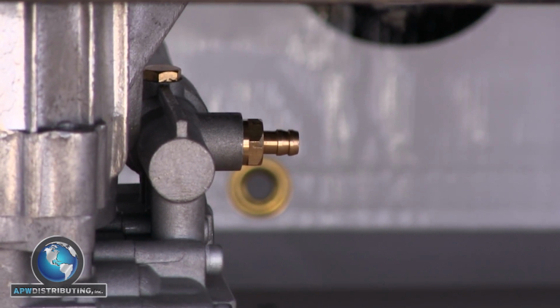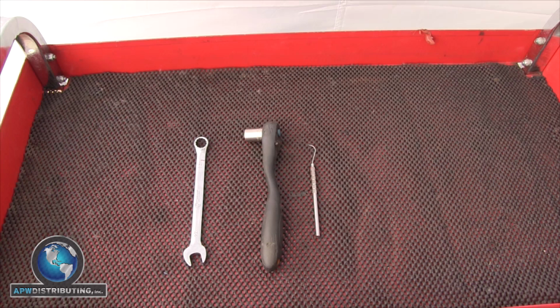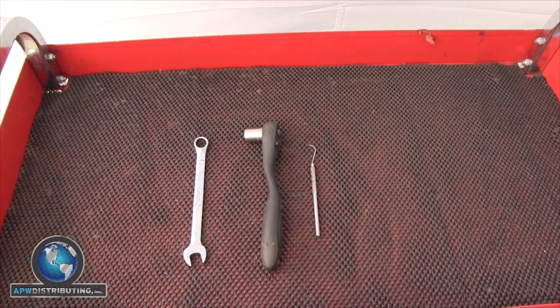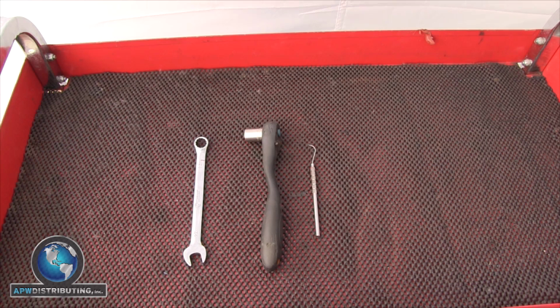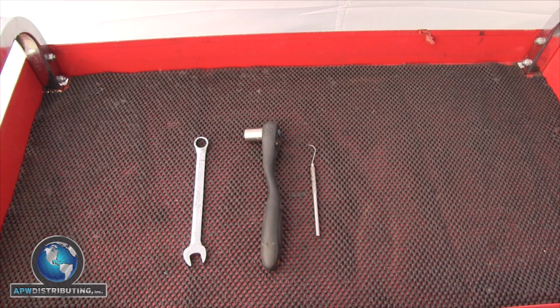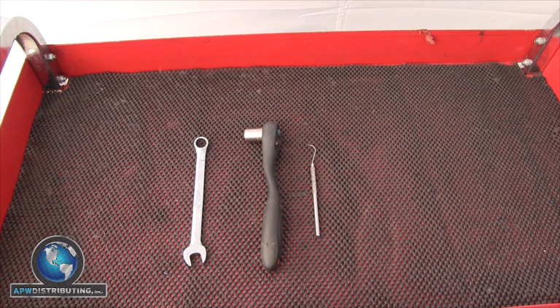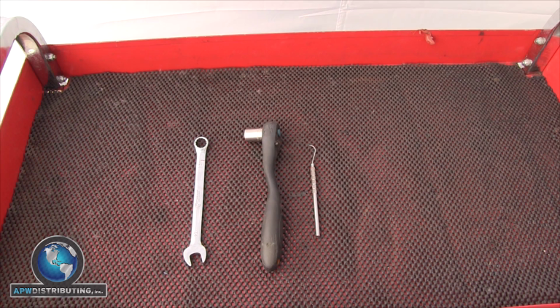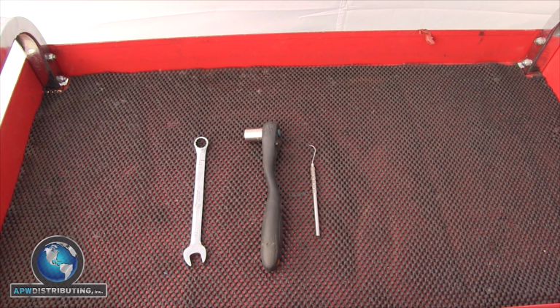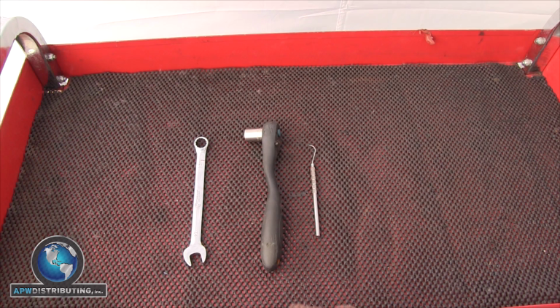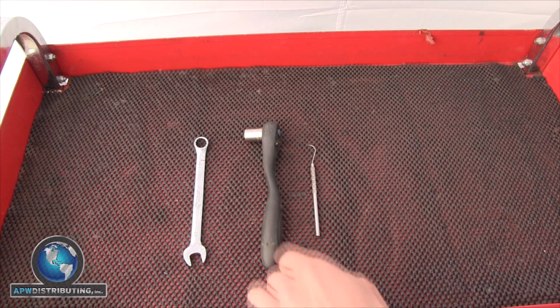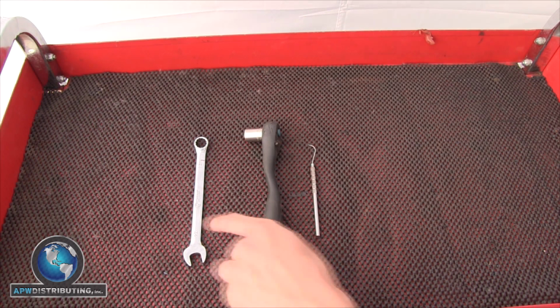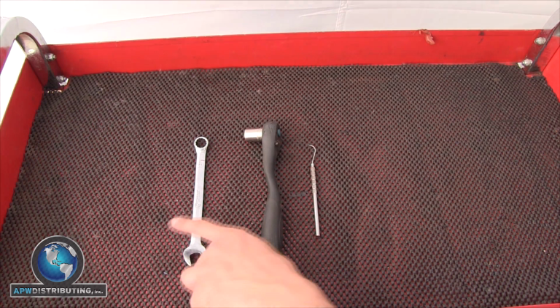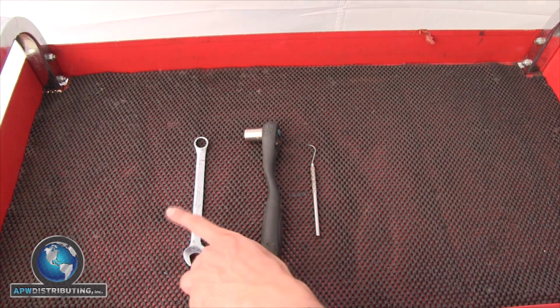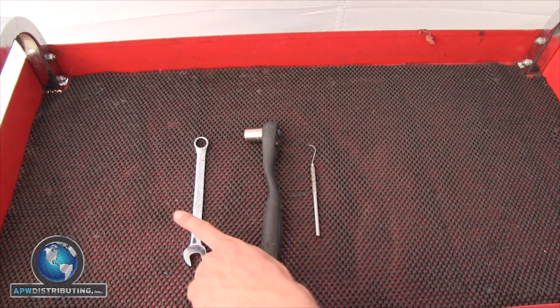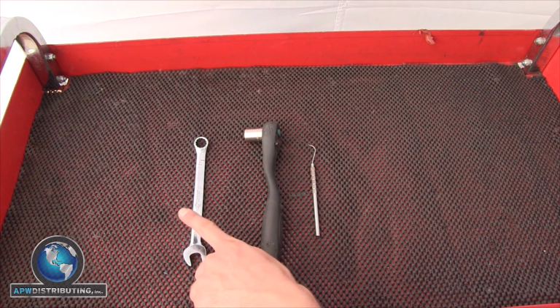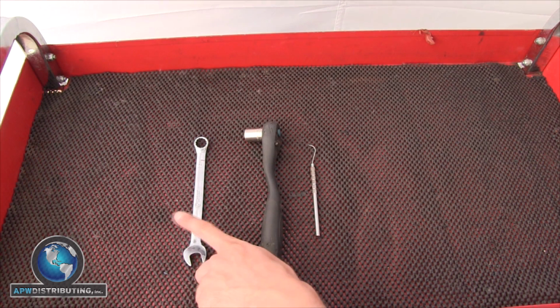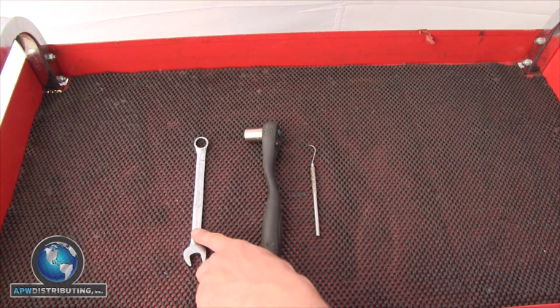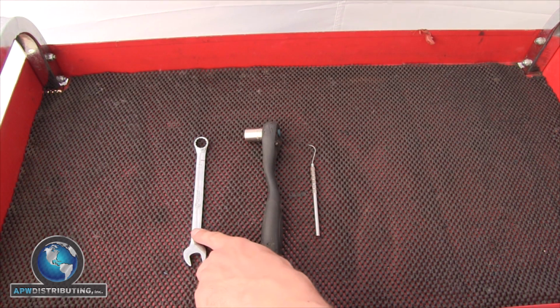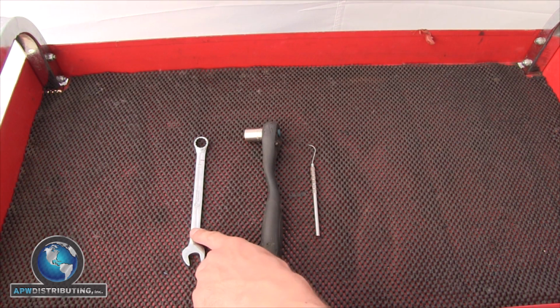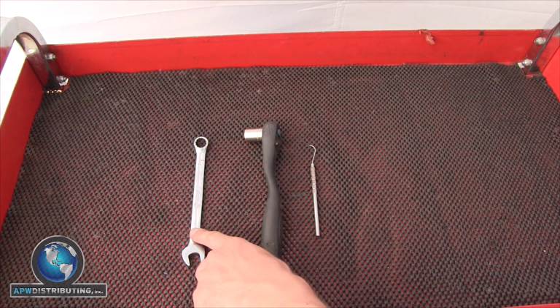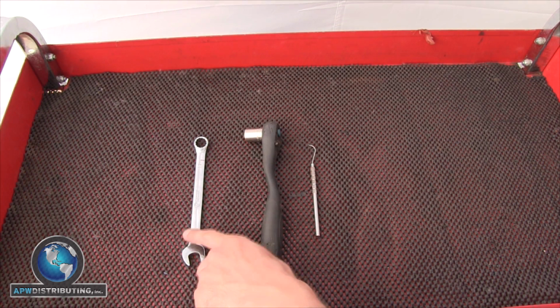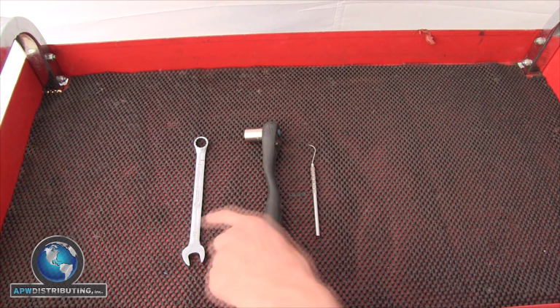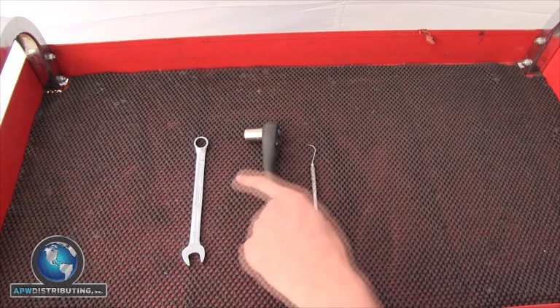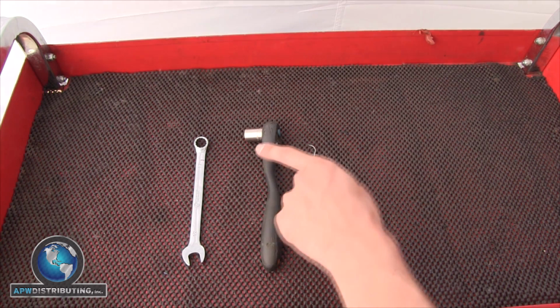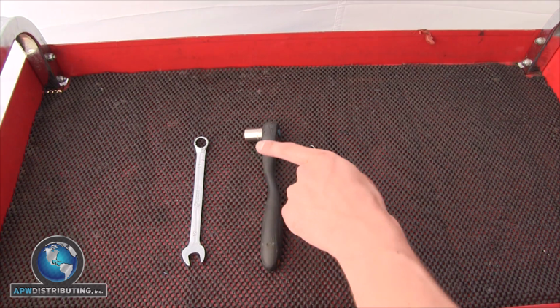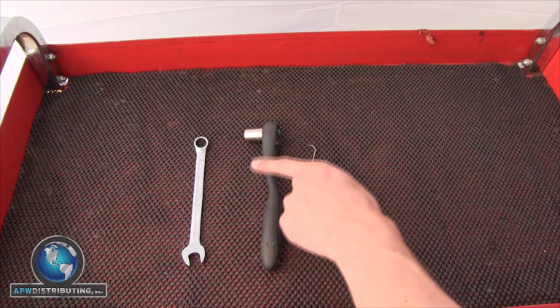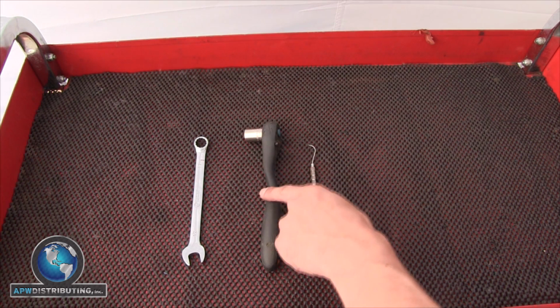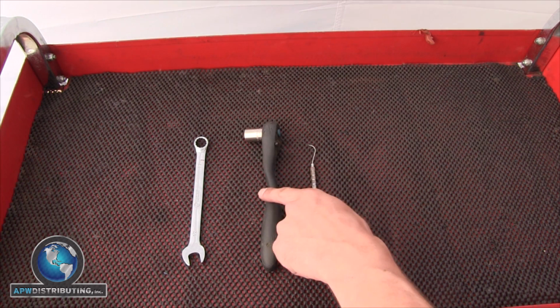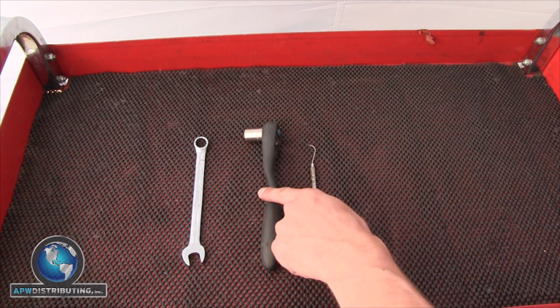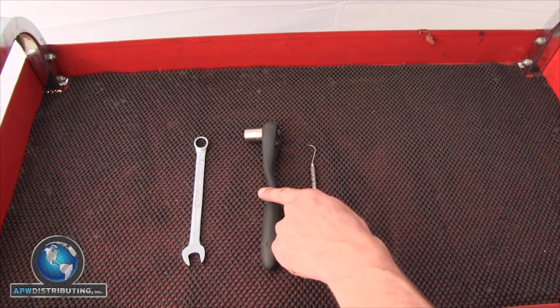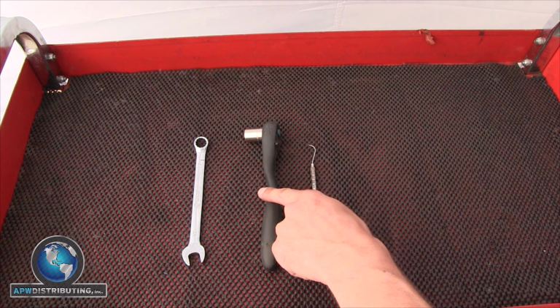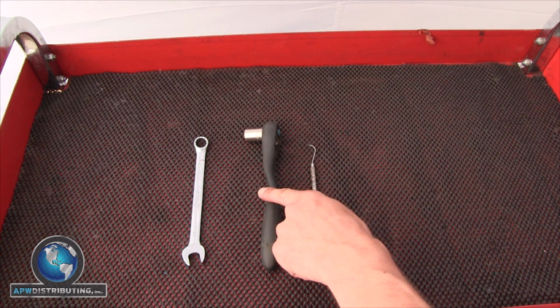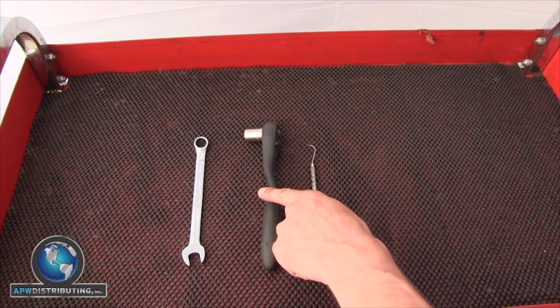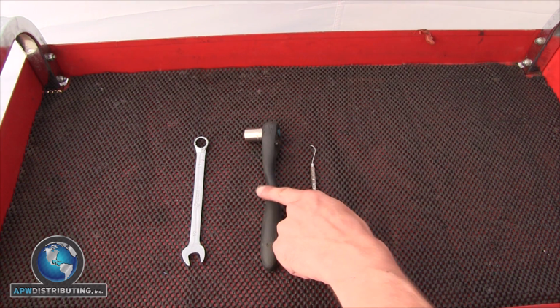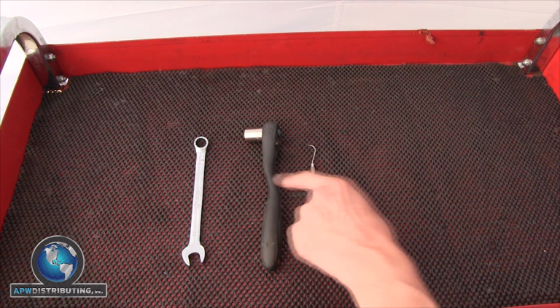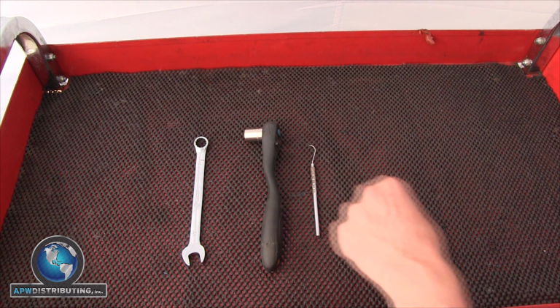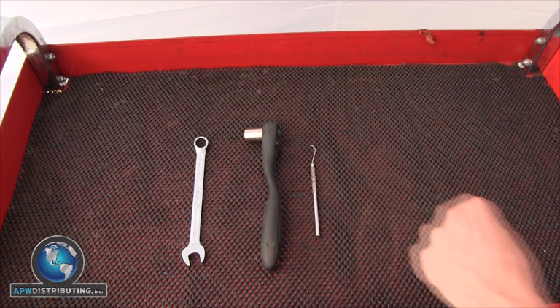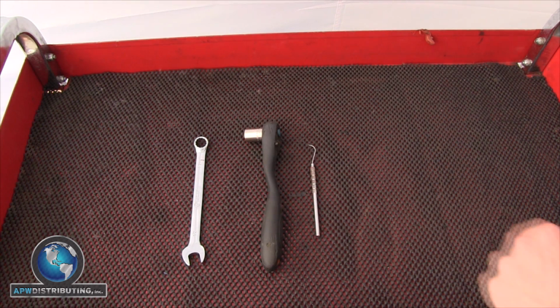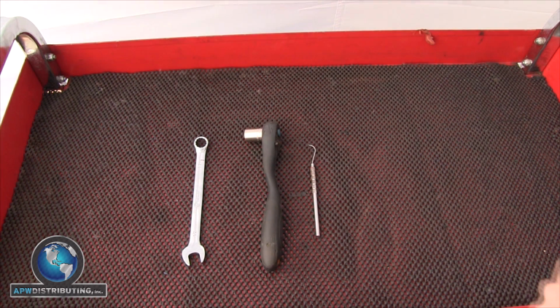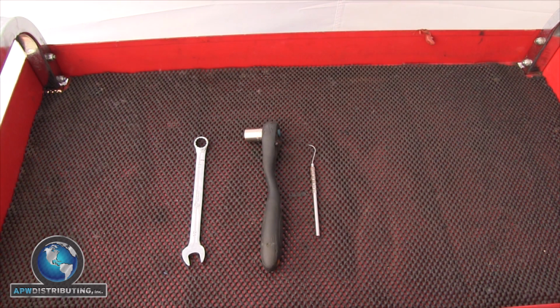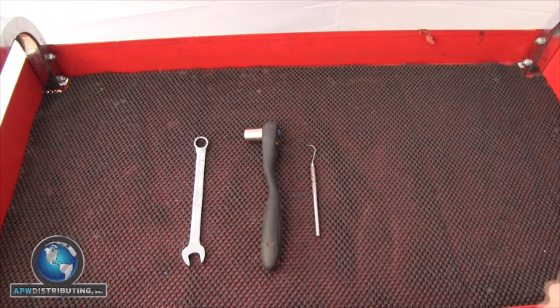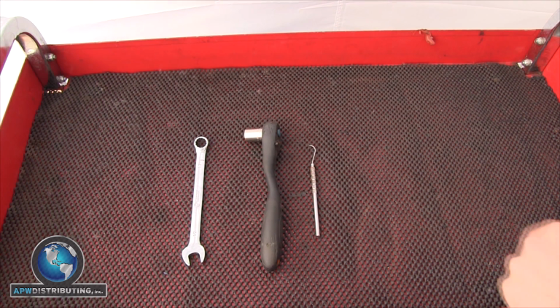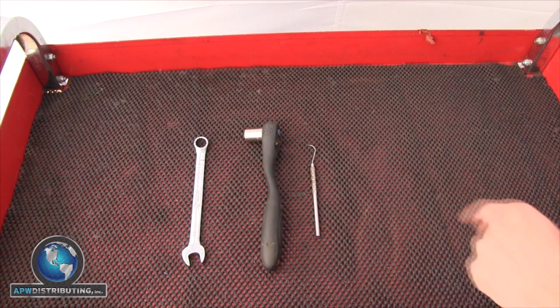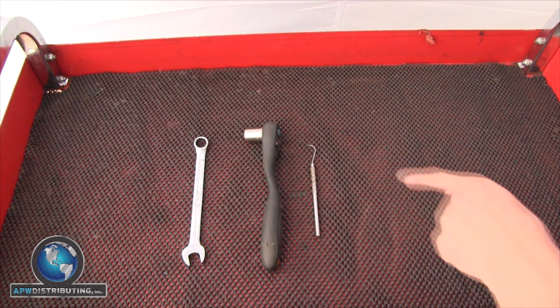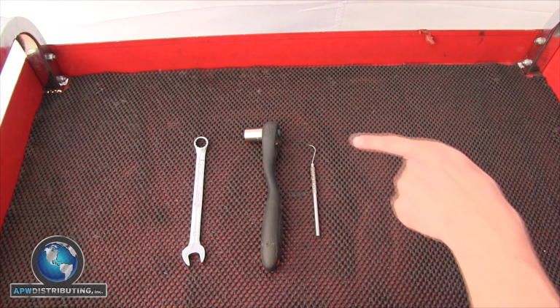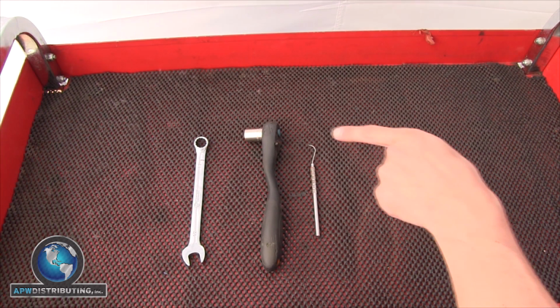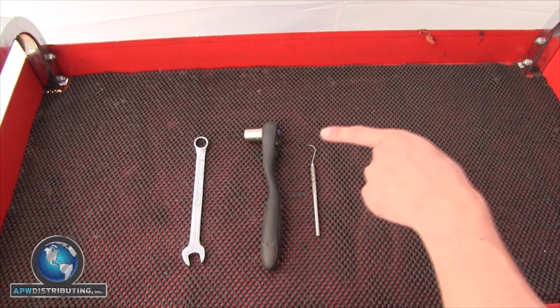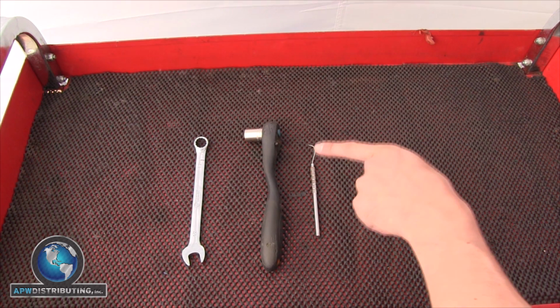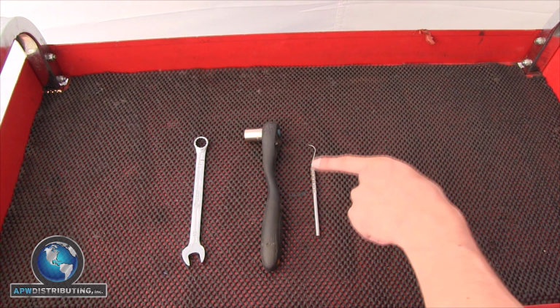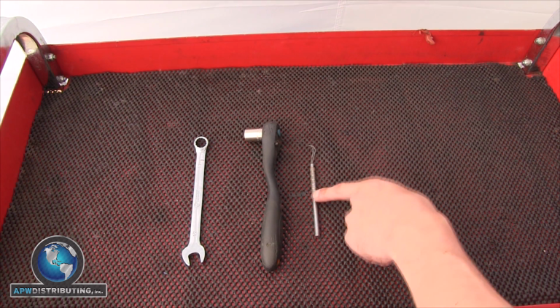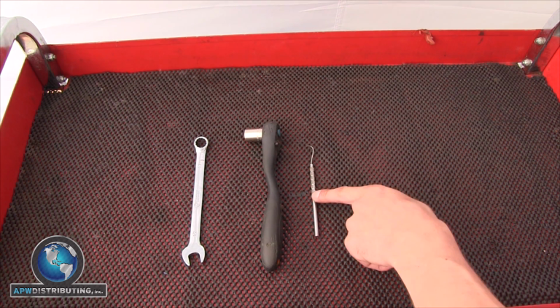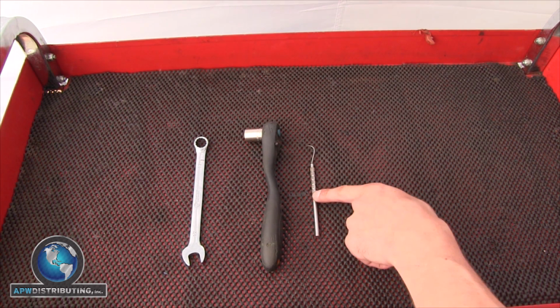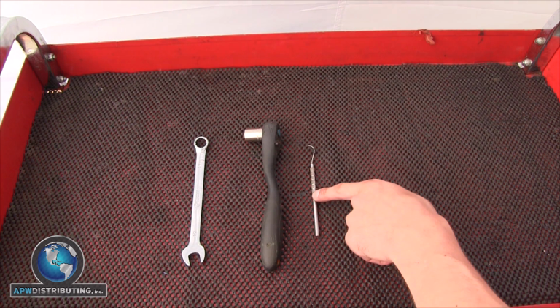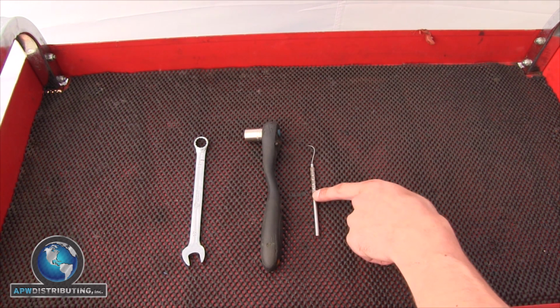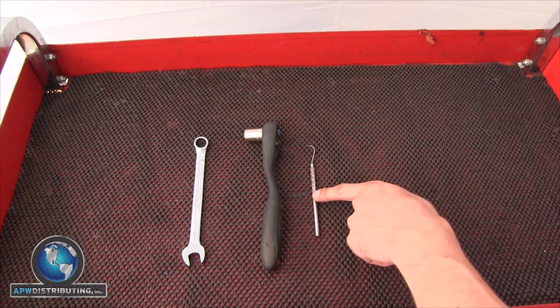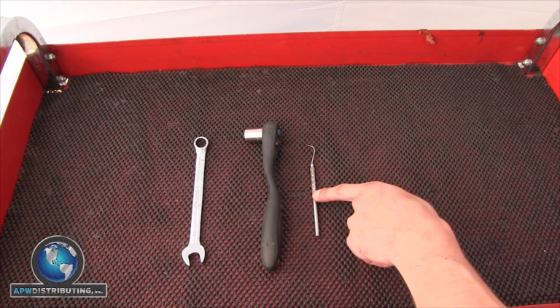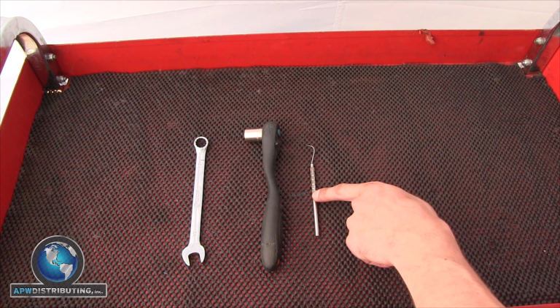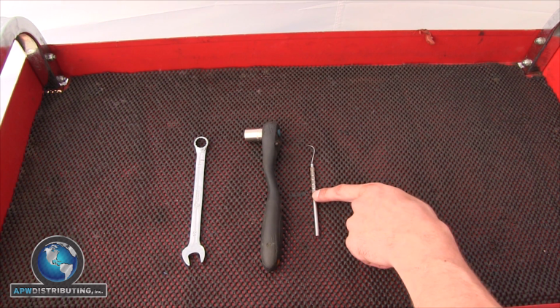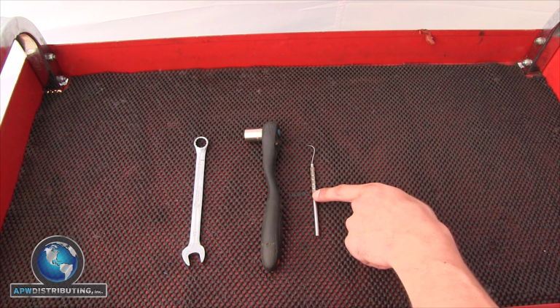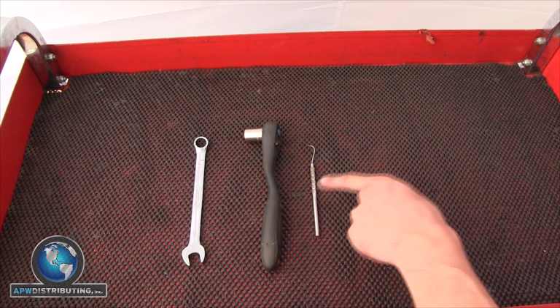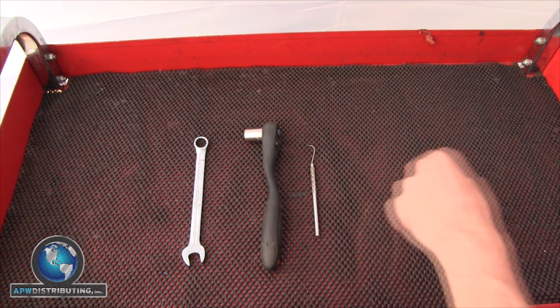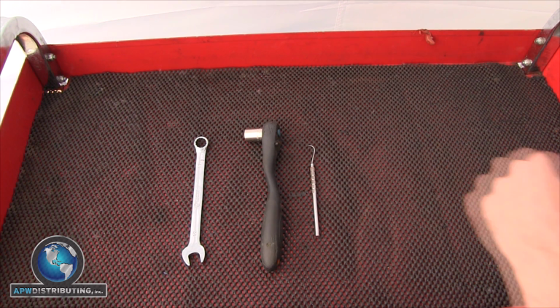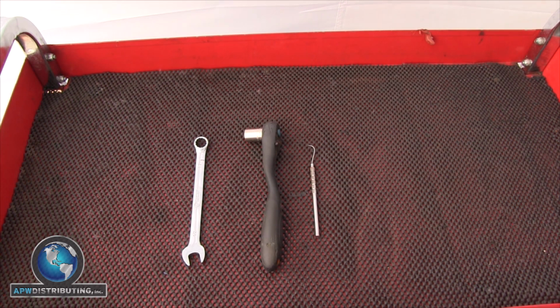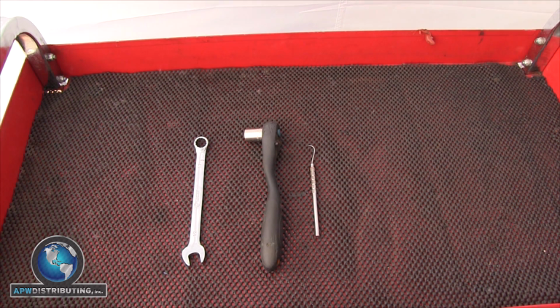The tools you will need for this are a half inch line wrench or a half inch socket, and a long thin tool for poking into tight places.